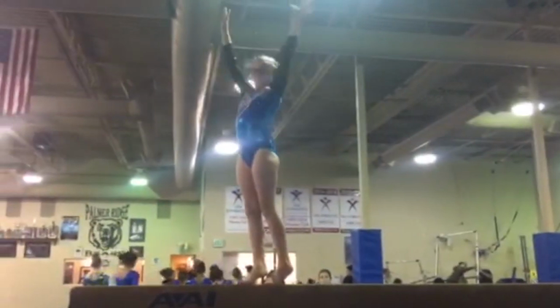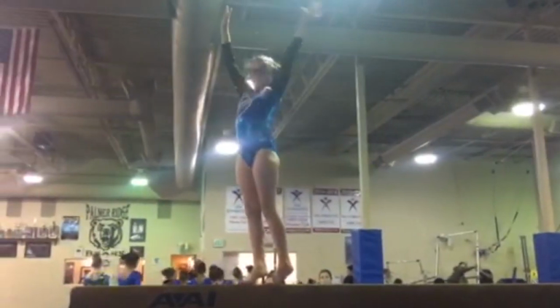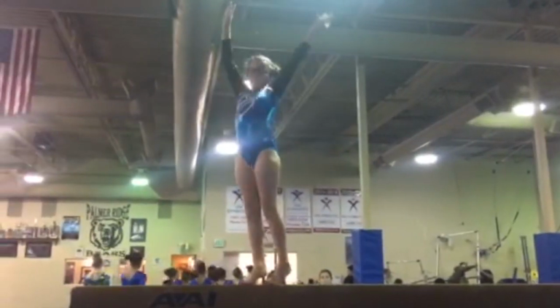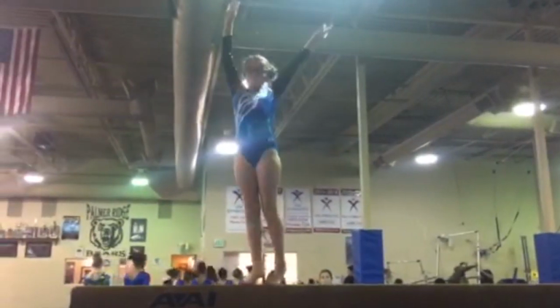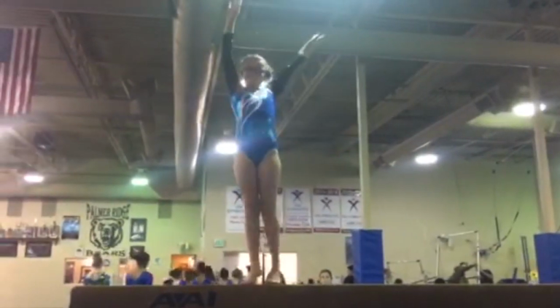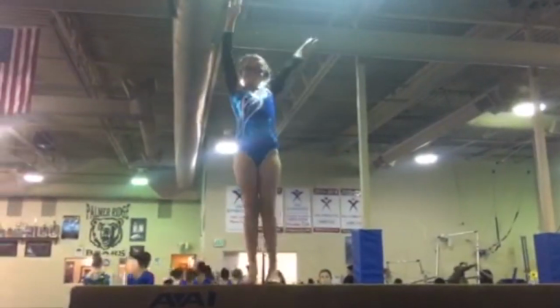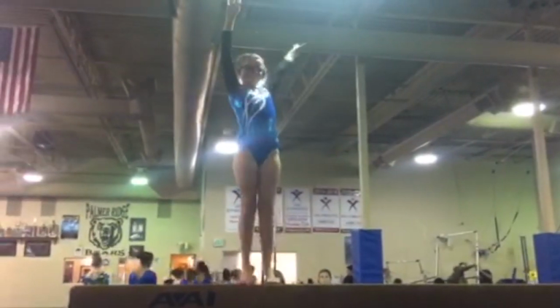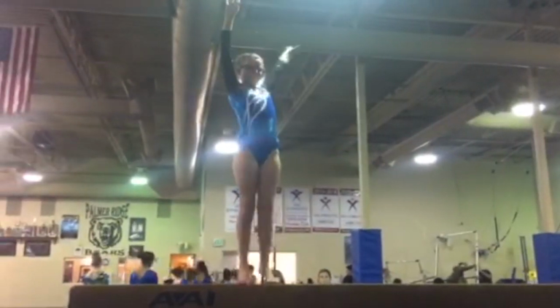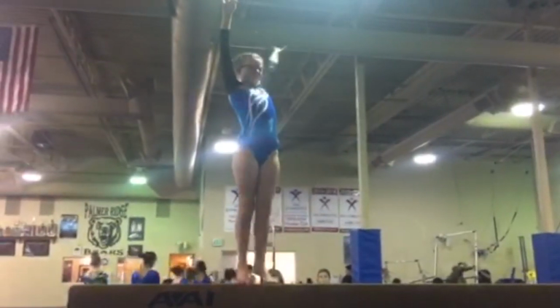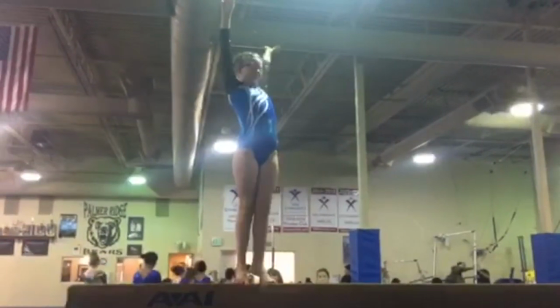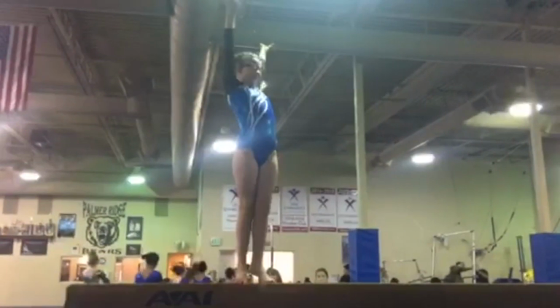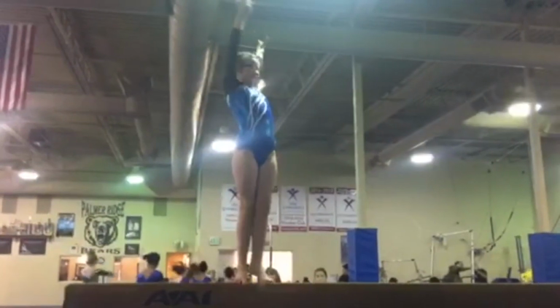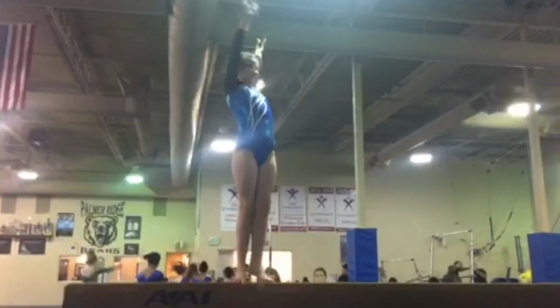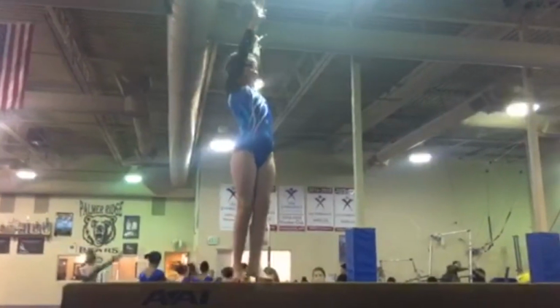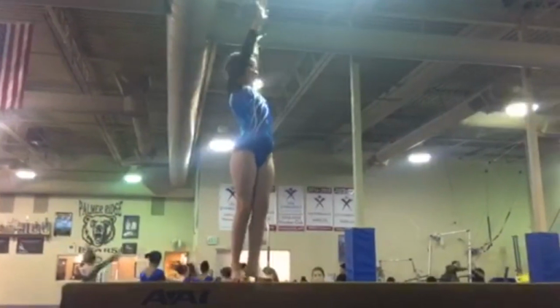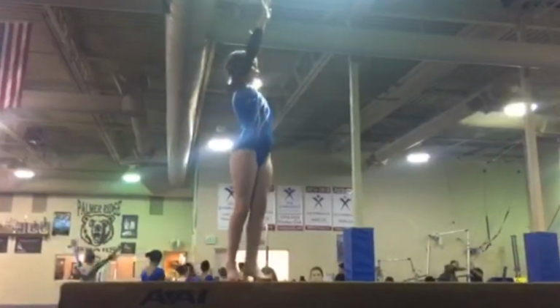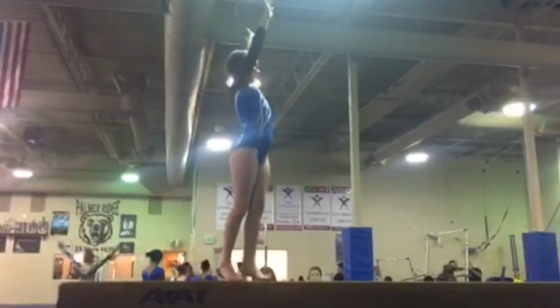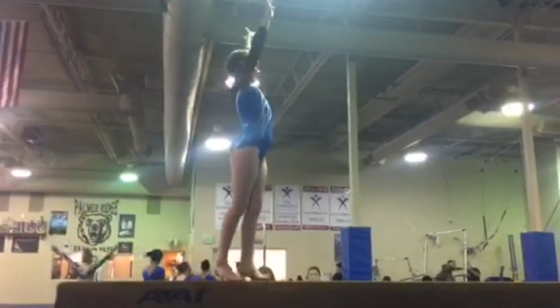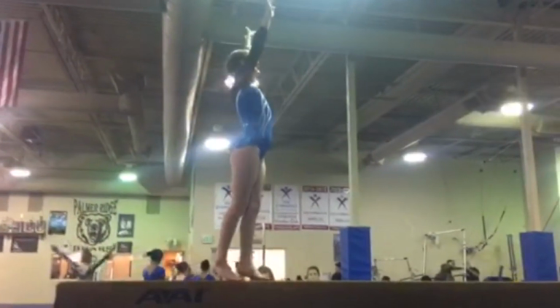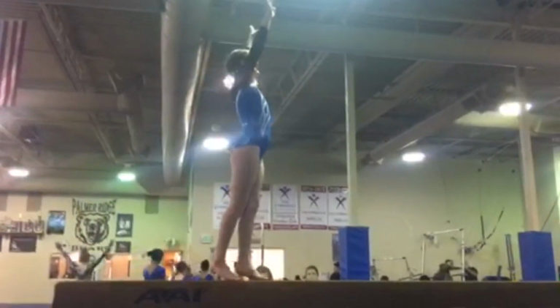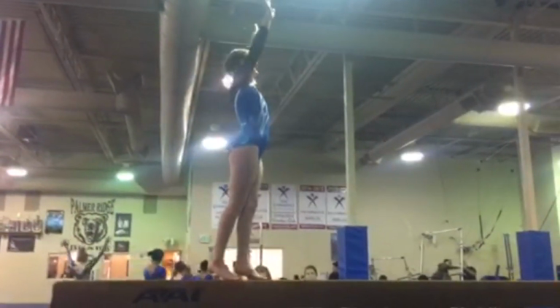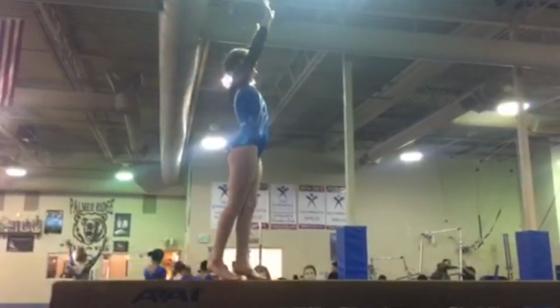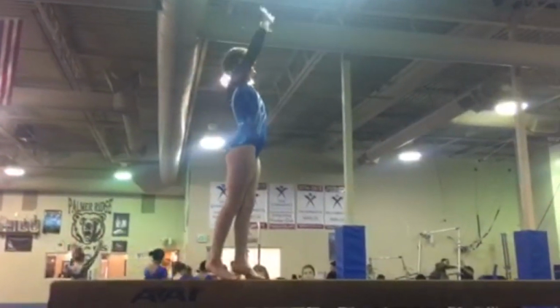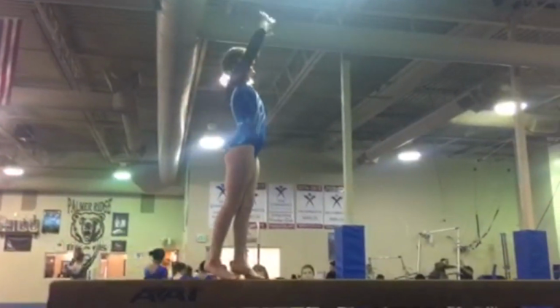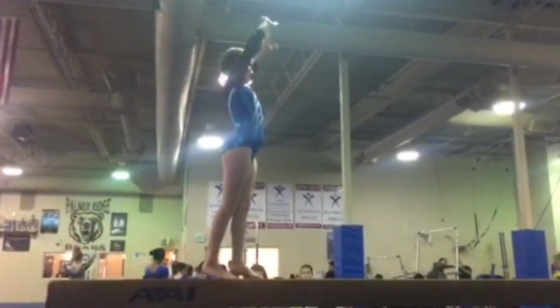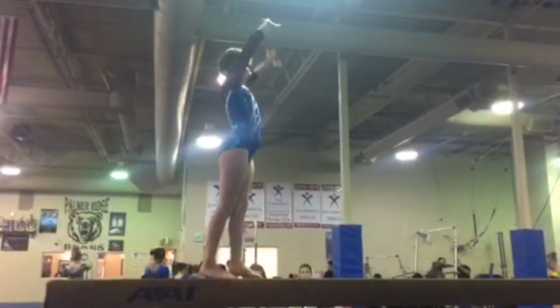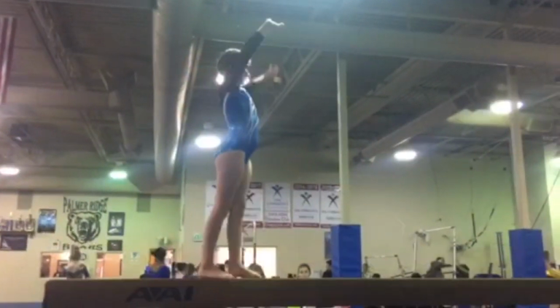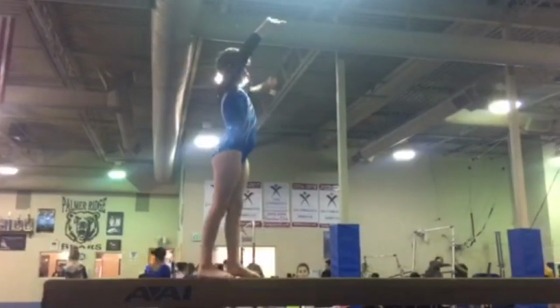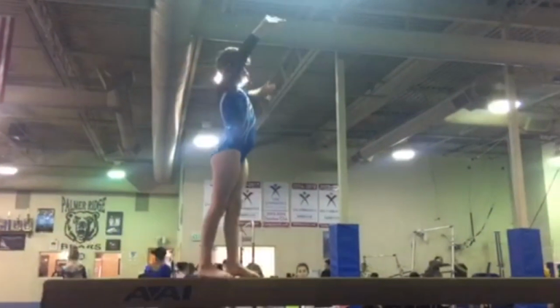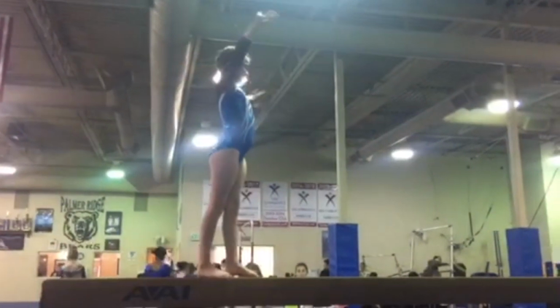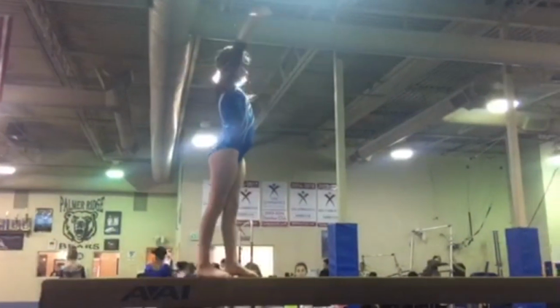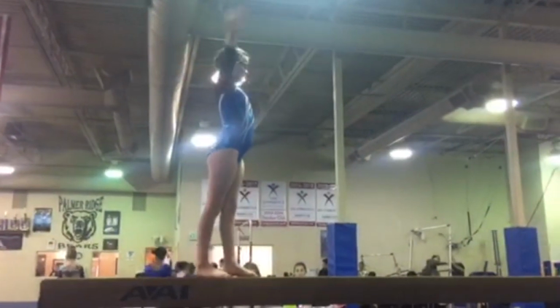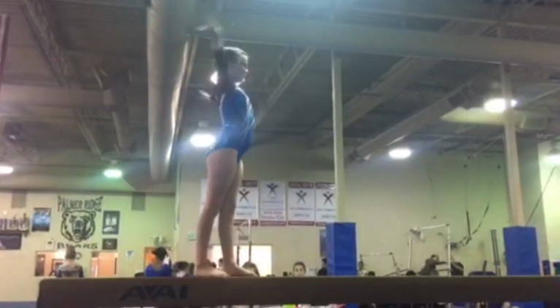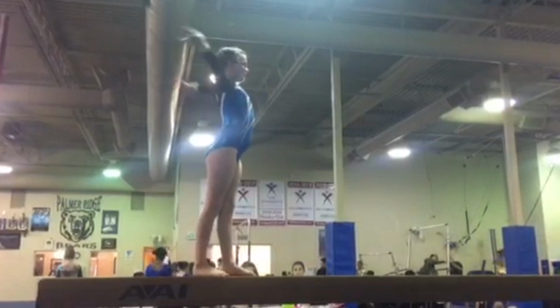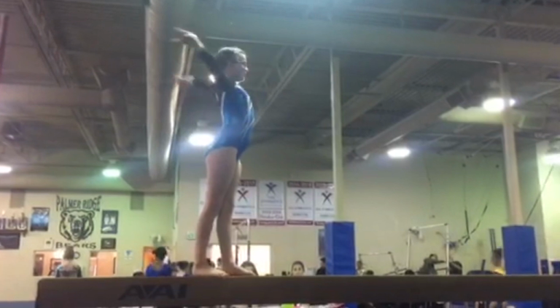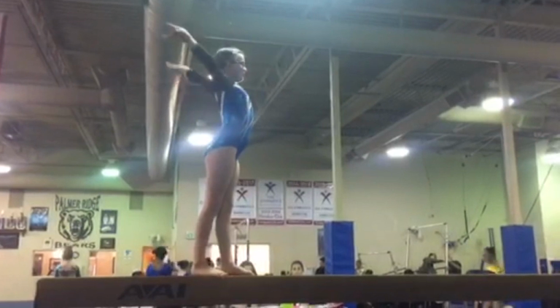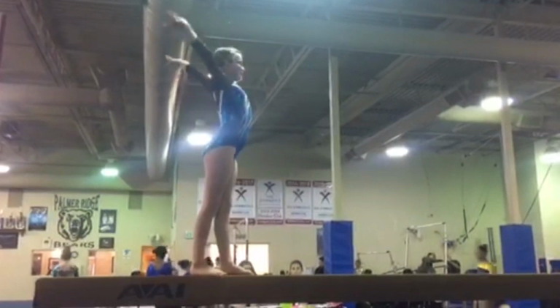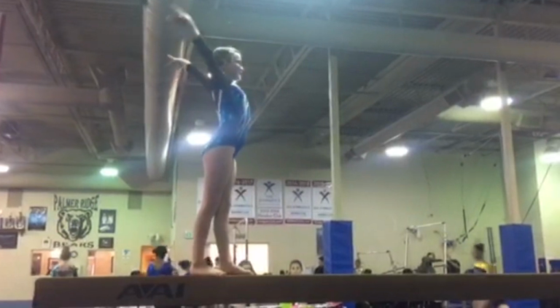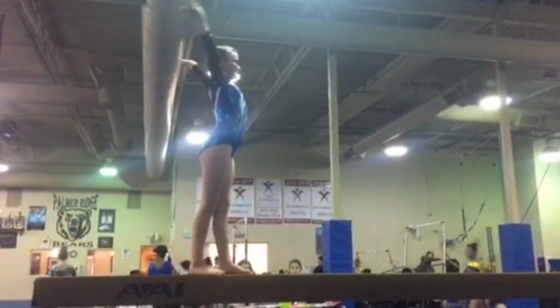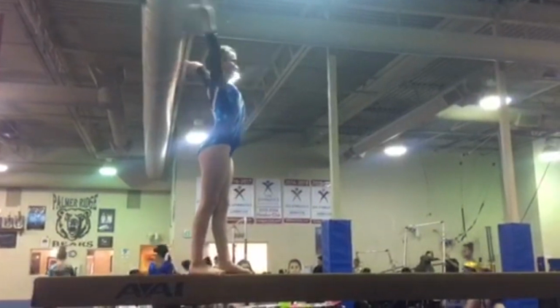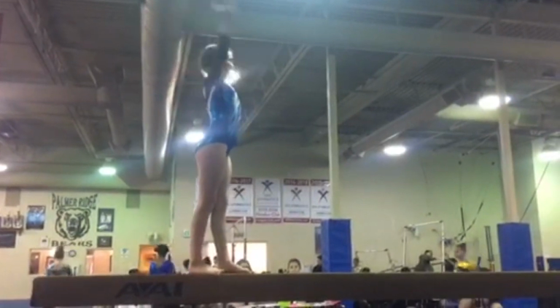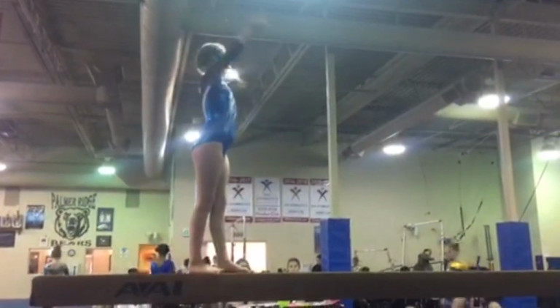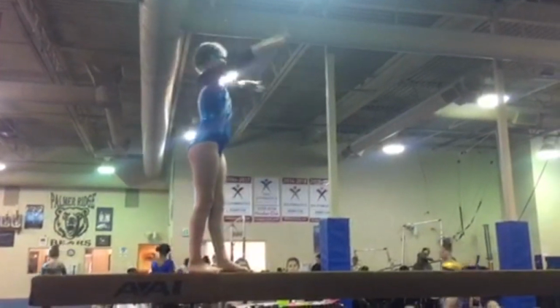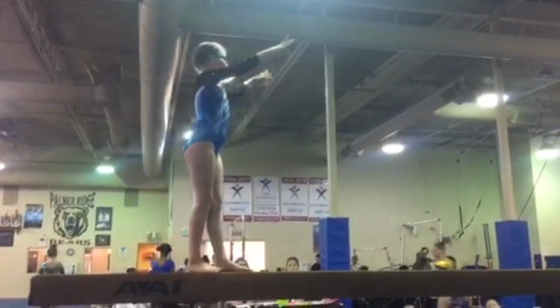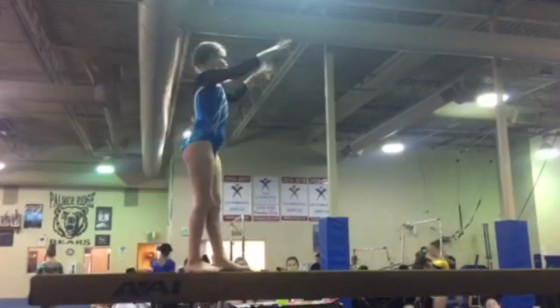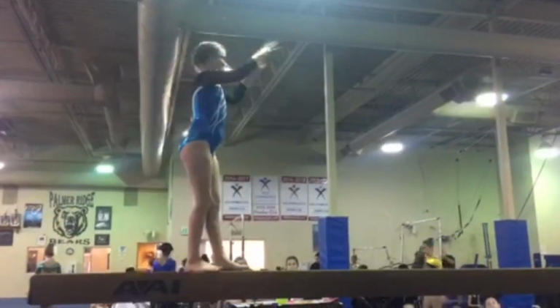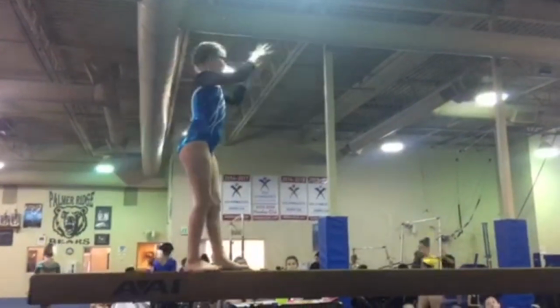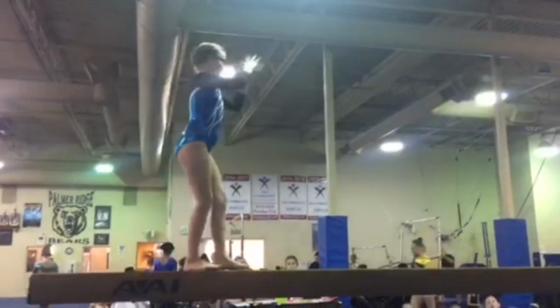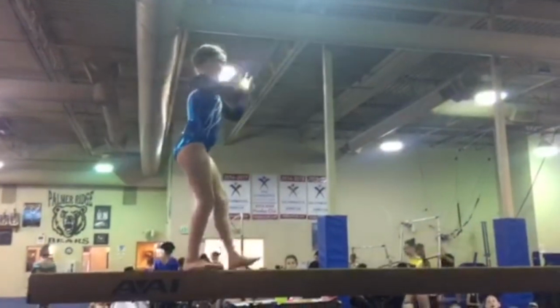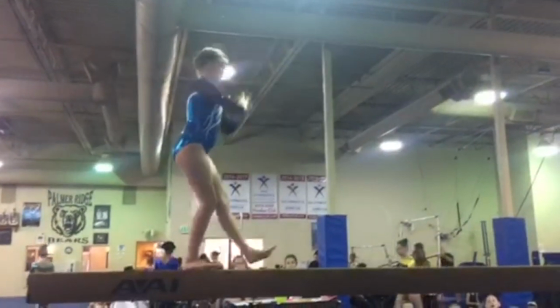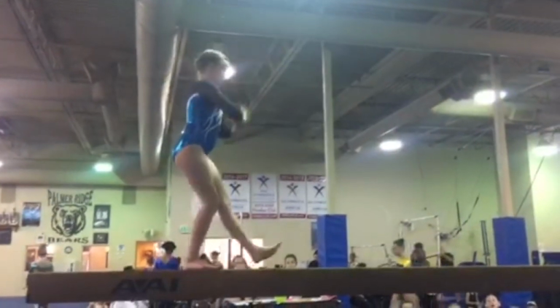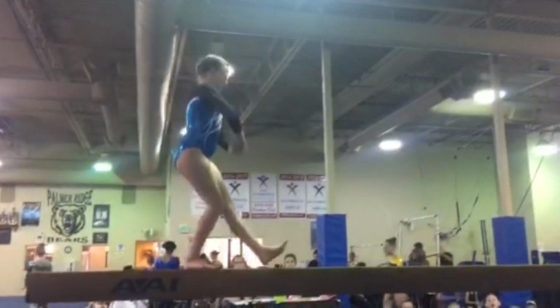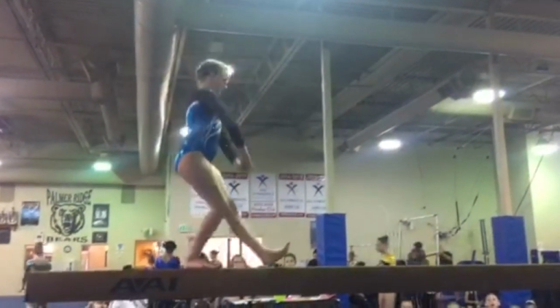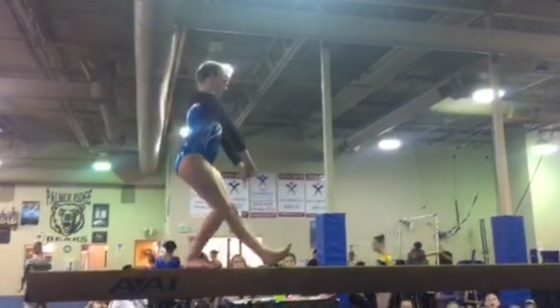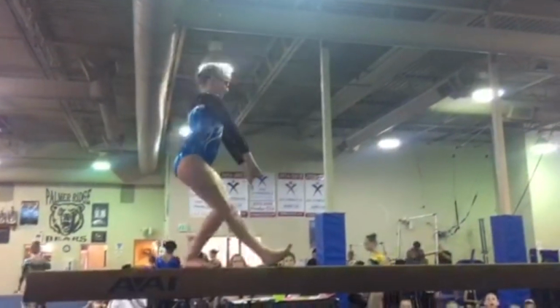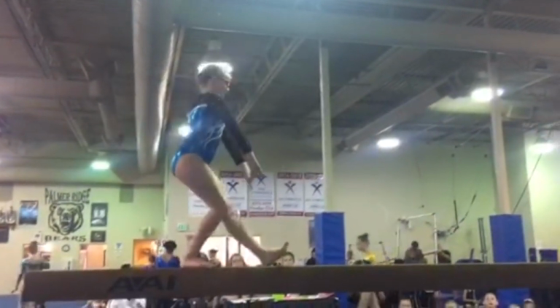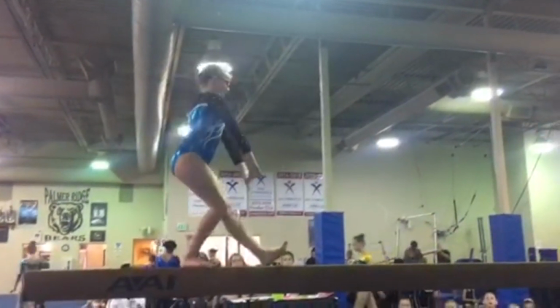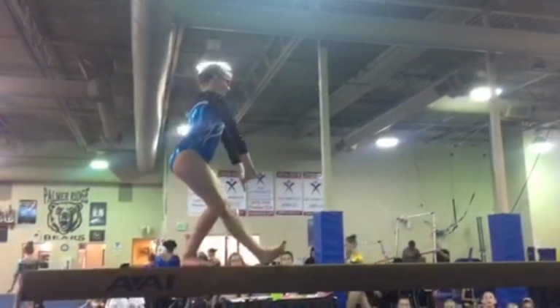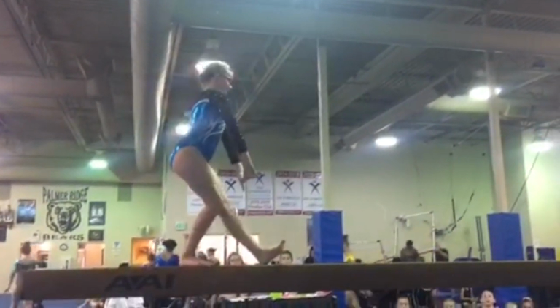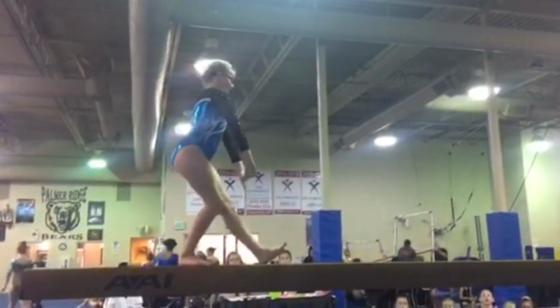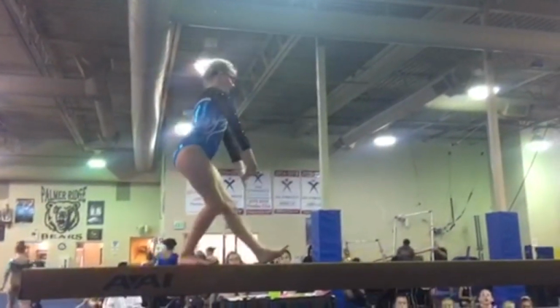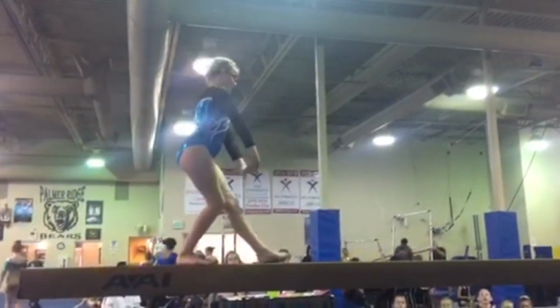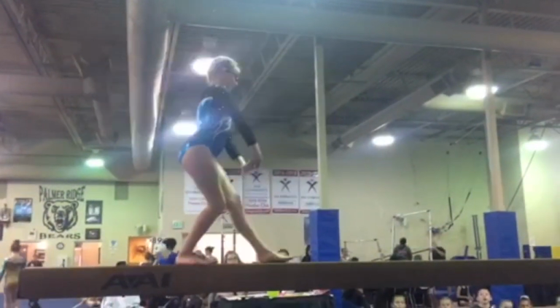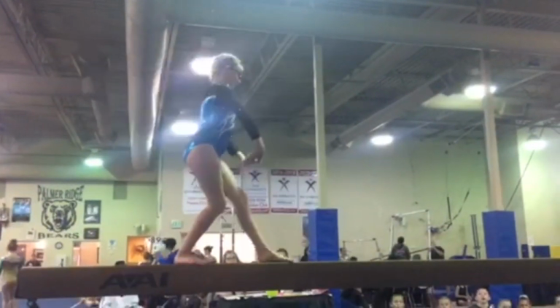As Eleanor does her pivot turn she has some body position errors as well as a little balance check there. So those are deductions.